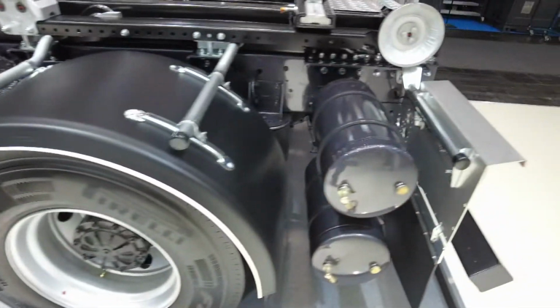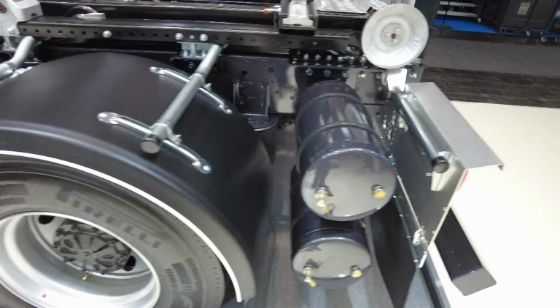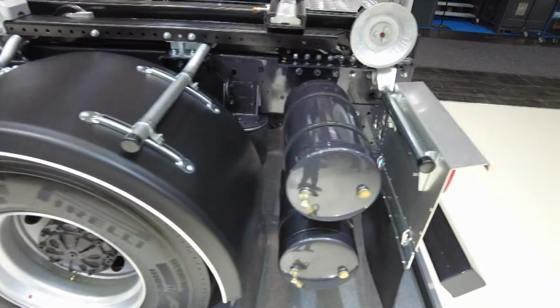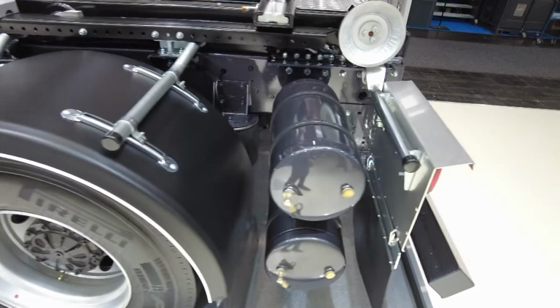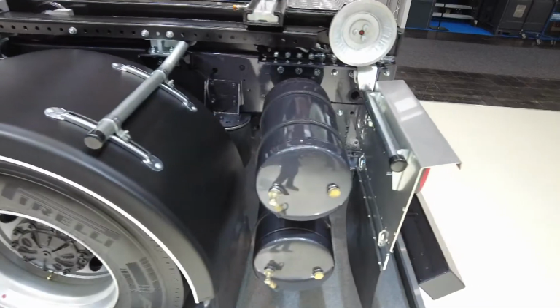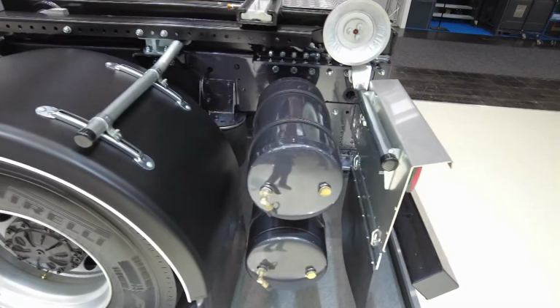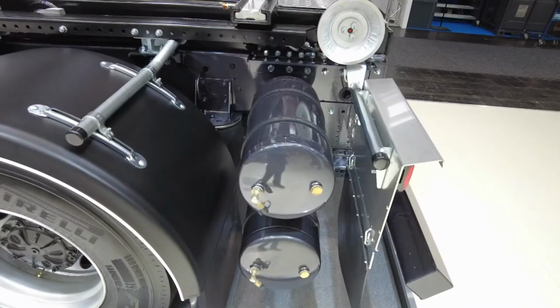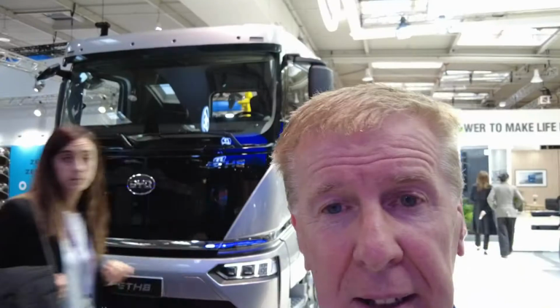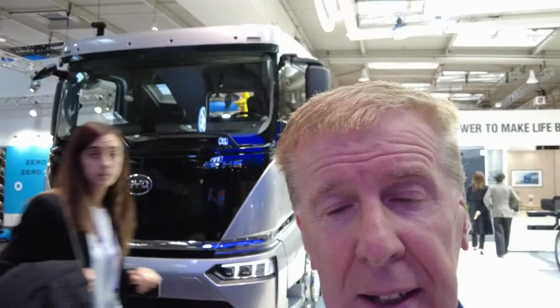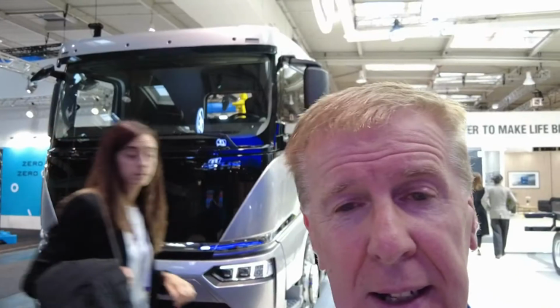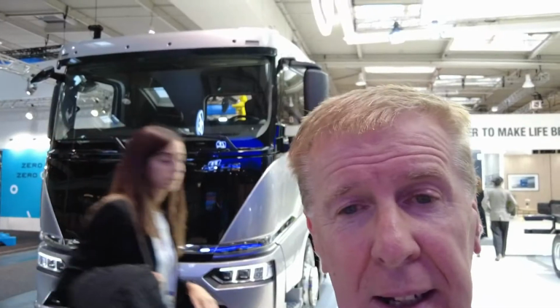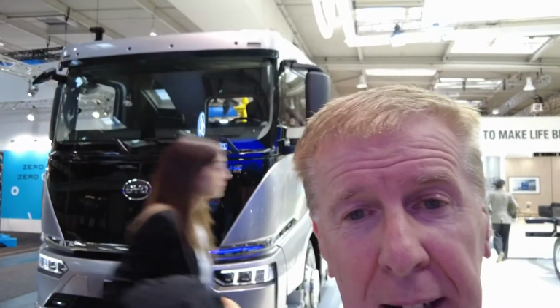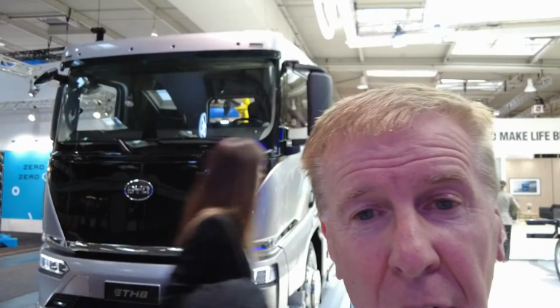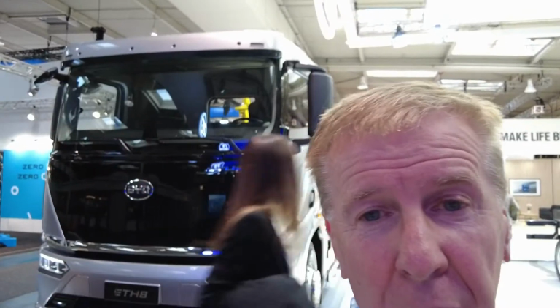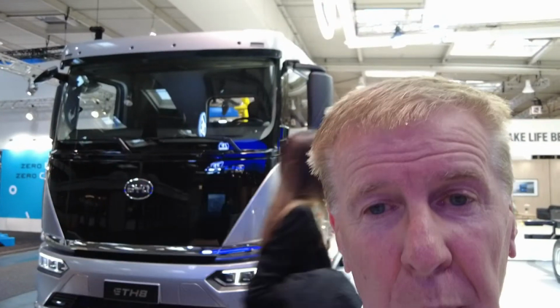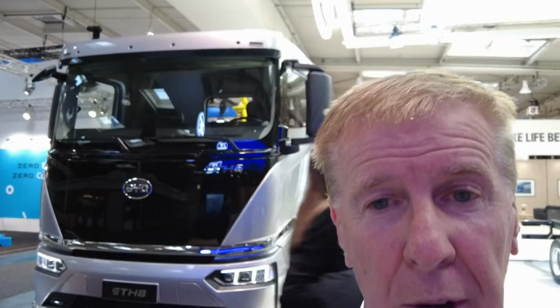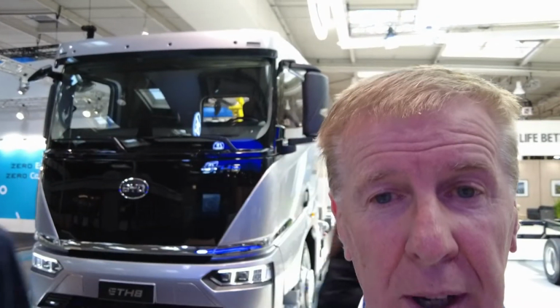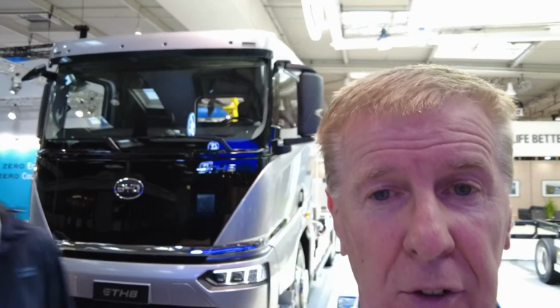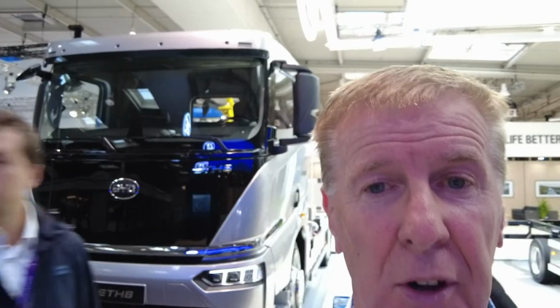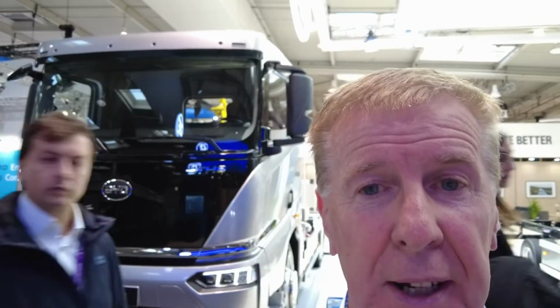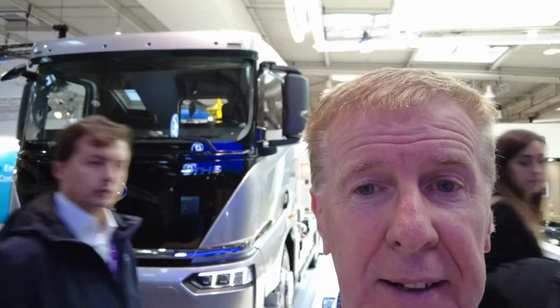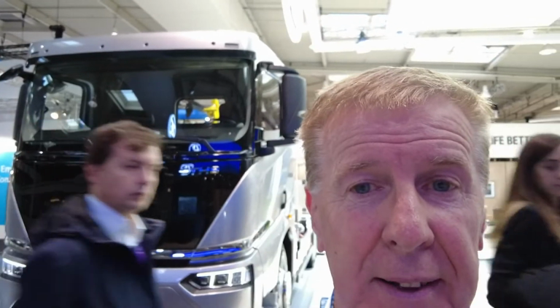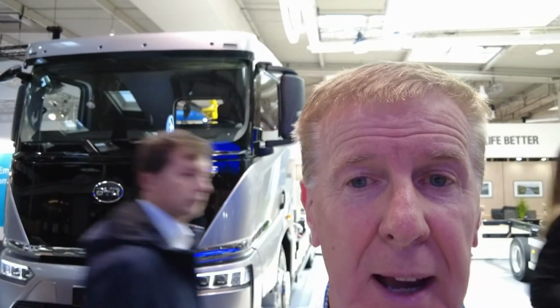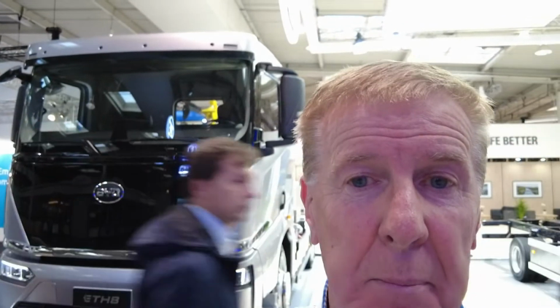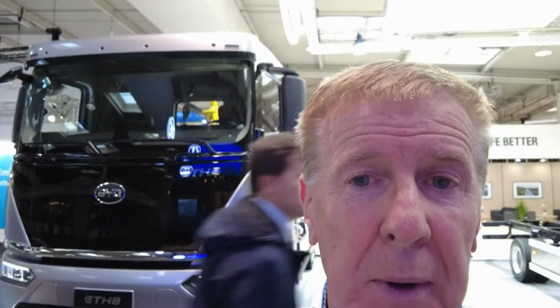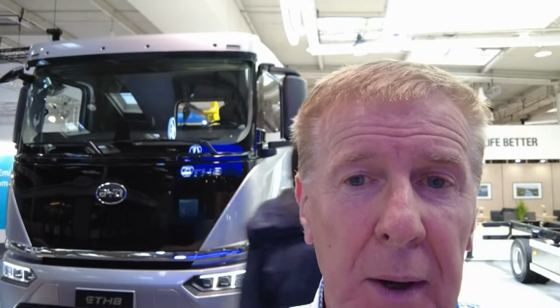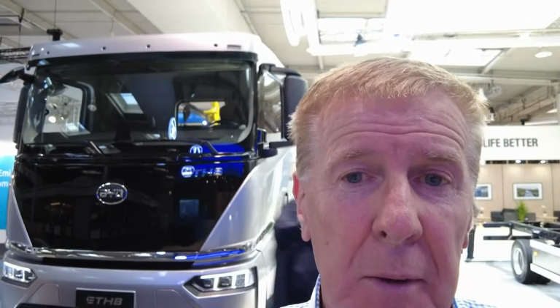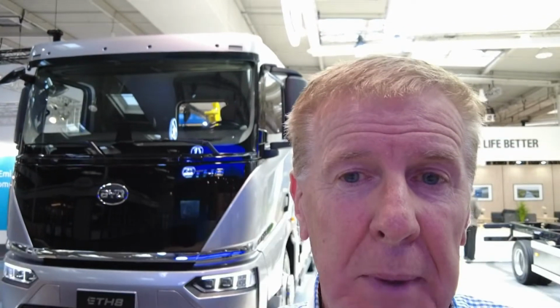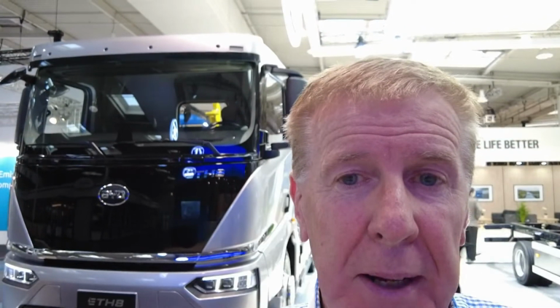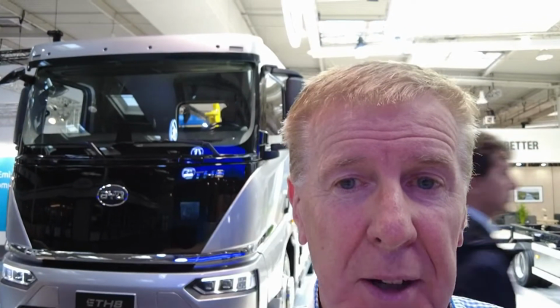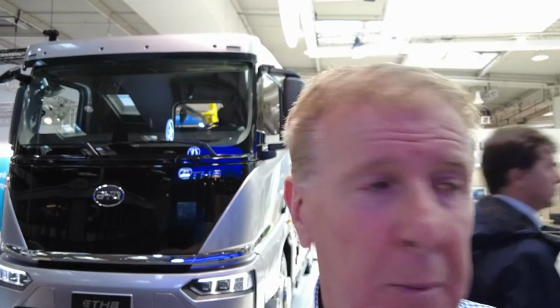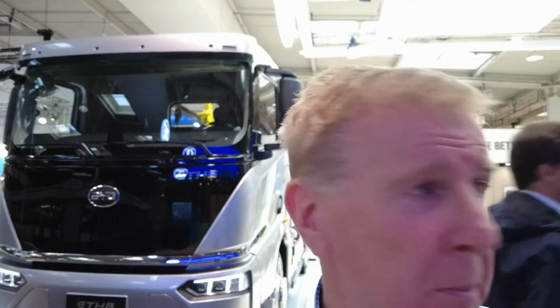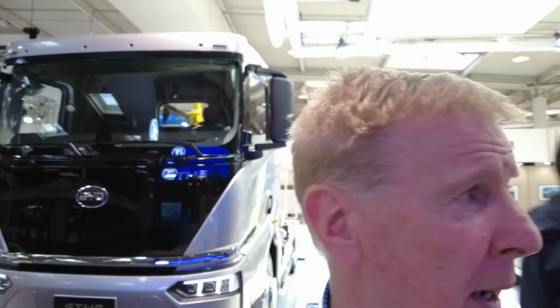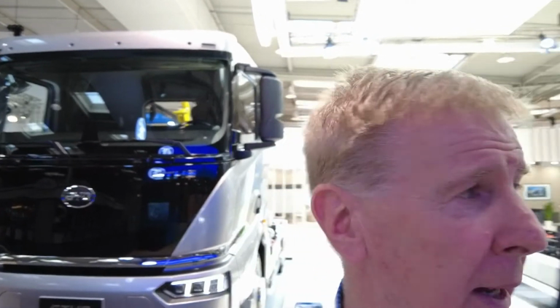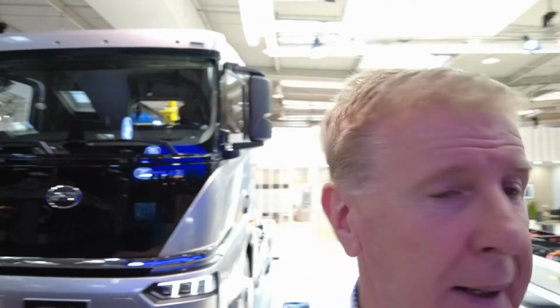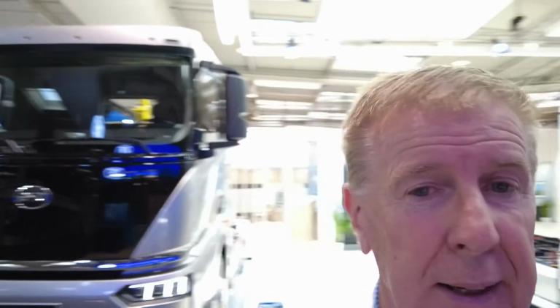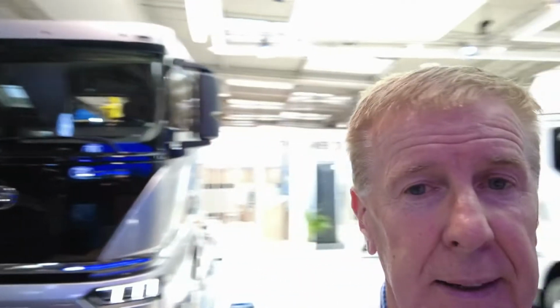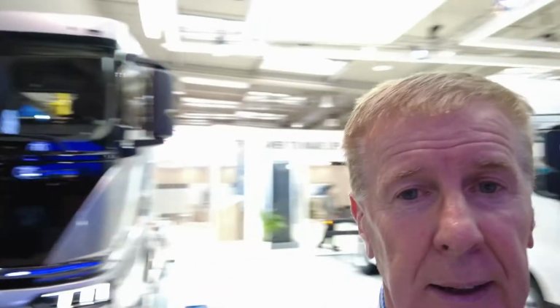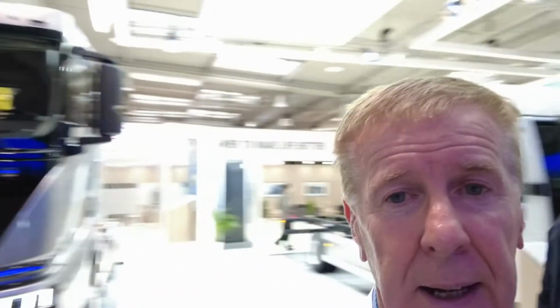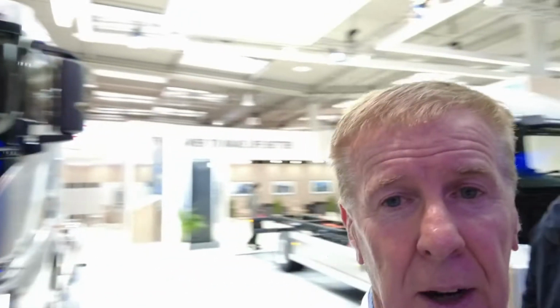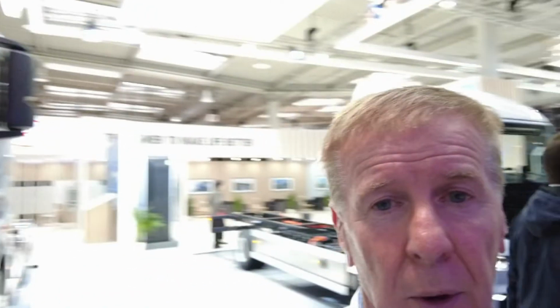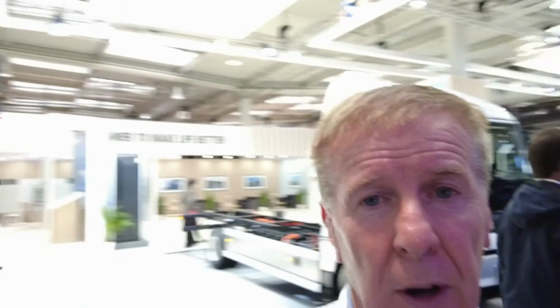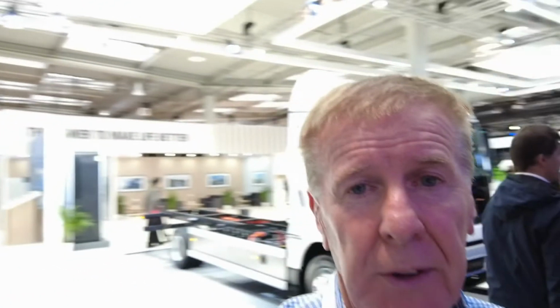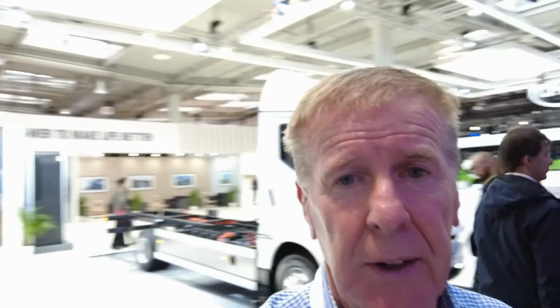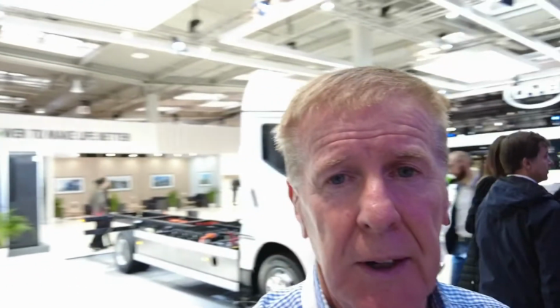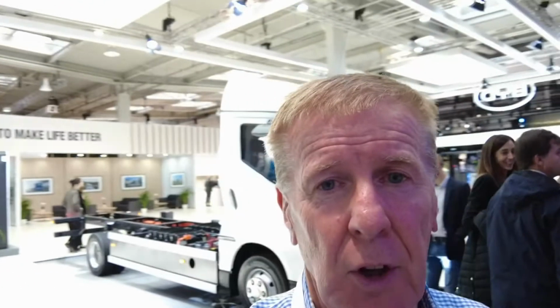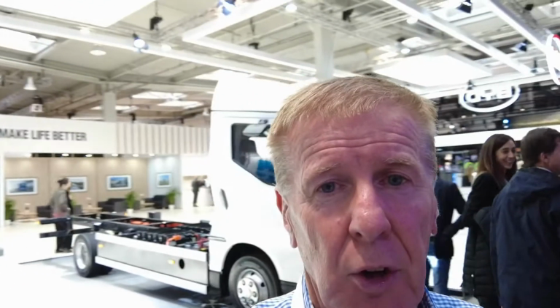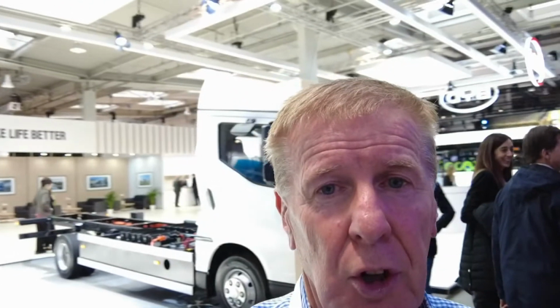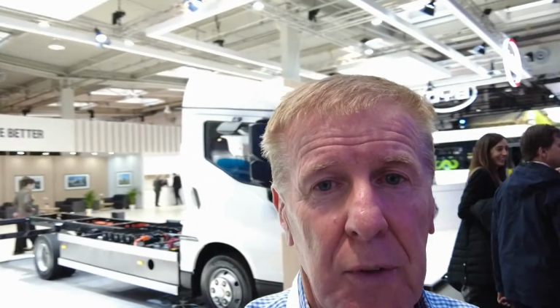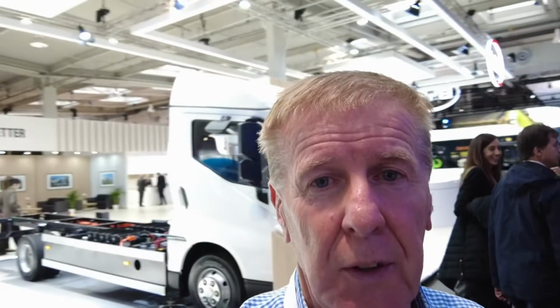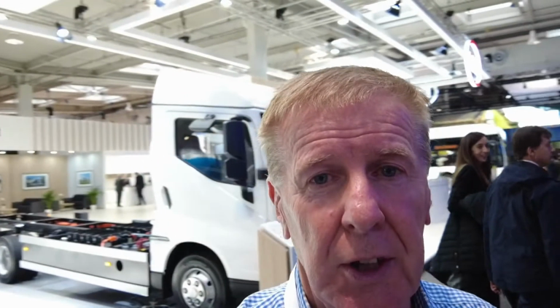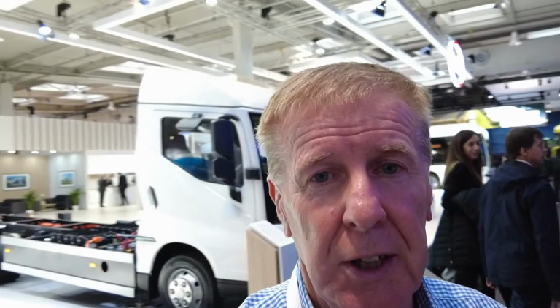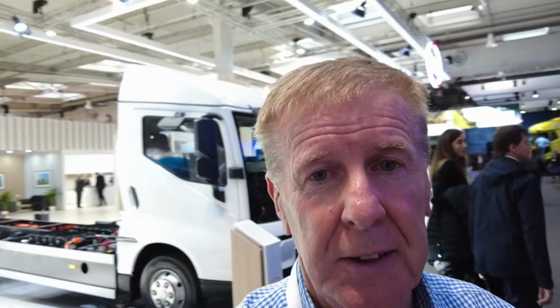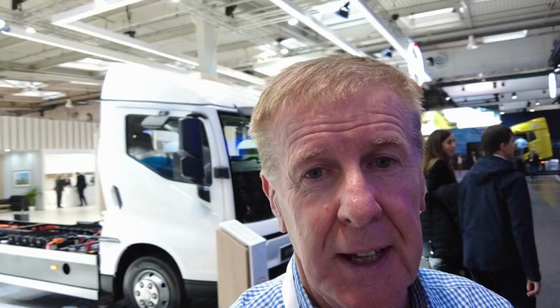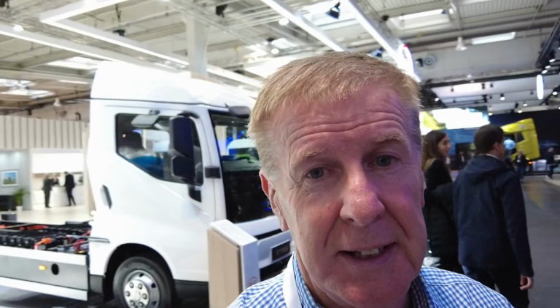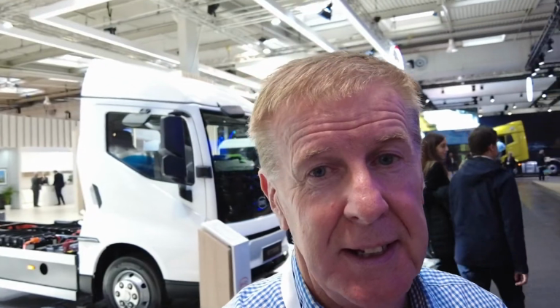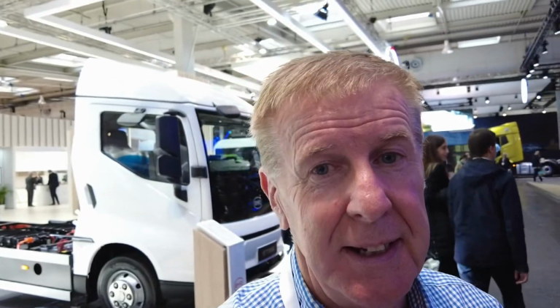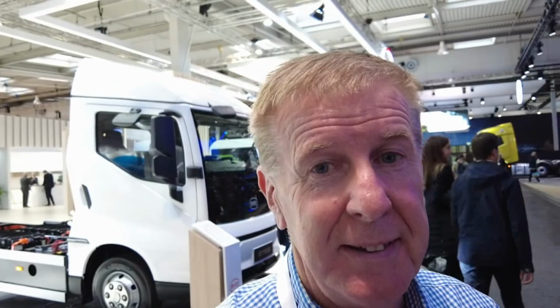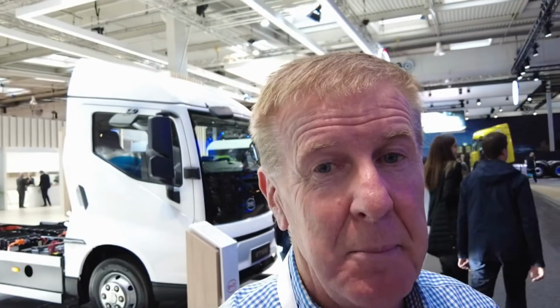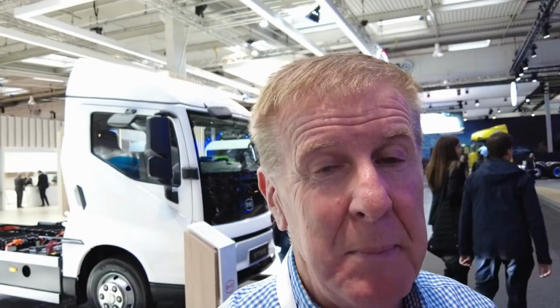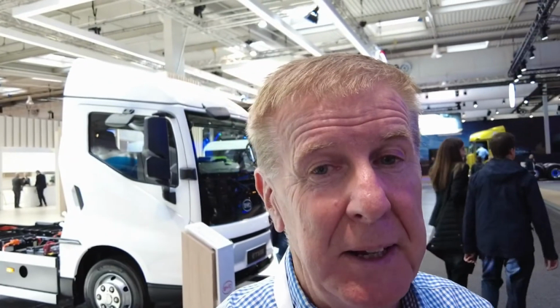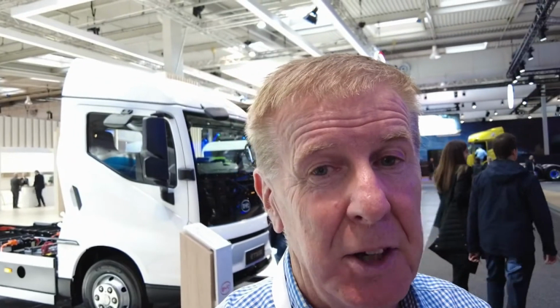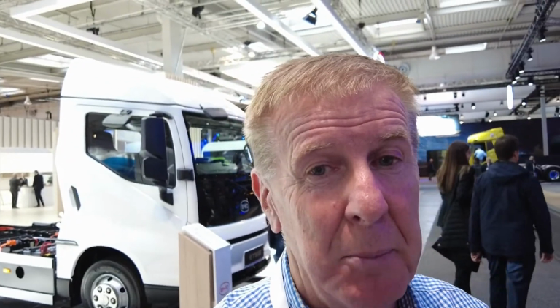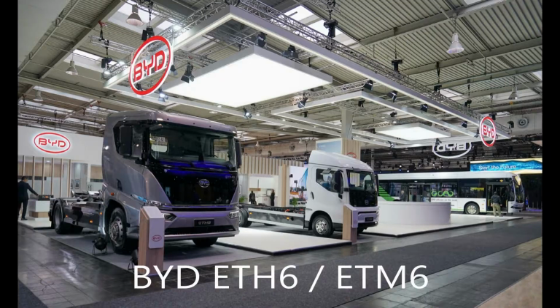For those of you who've seen the other one, I've also got an ETM medium — and if you look over there, that's the ETM medium.